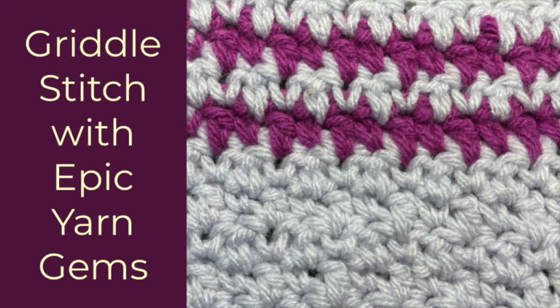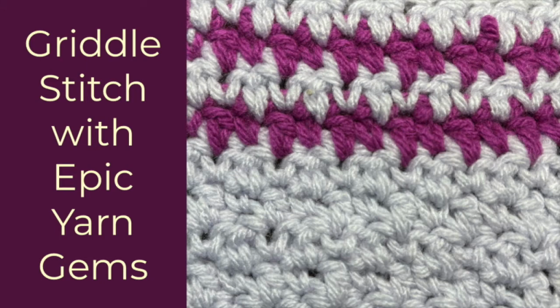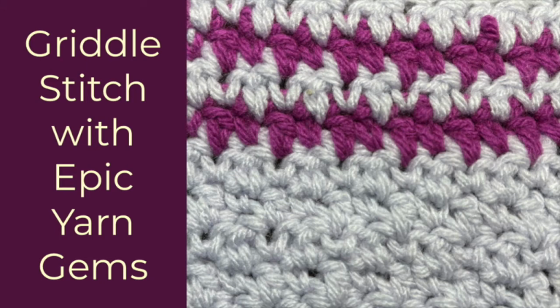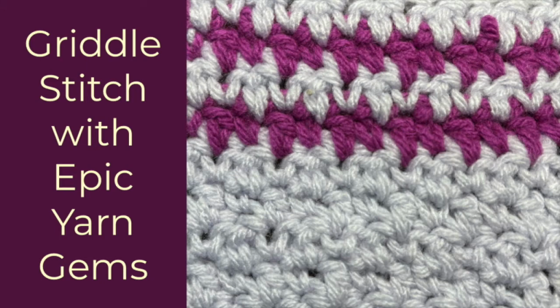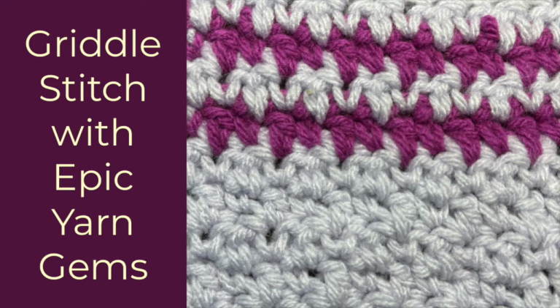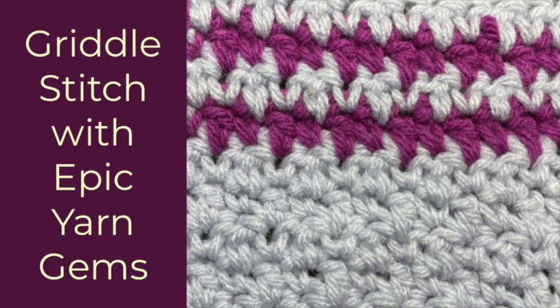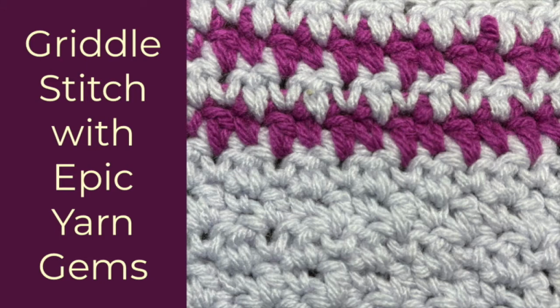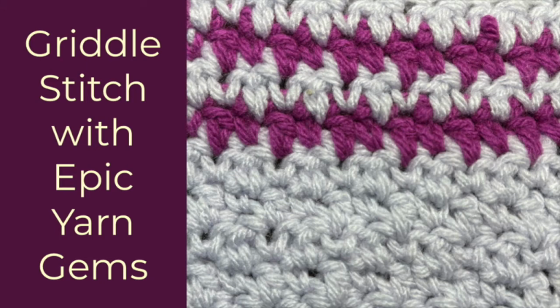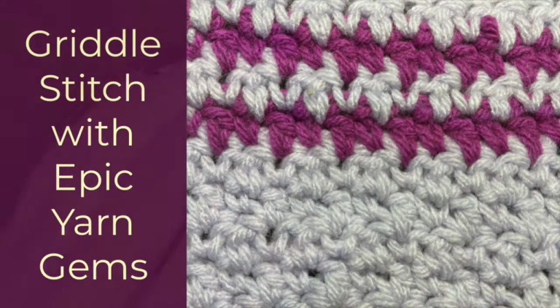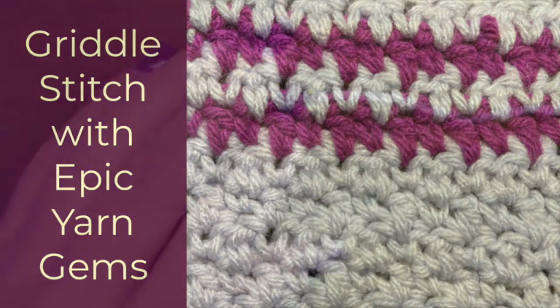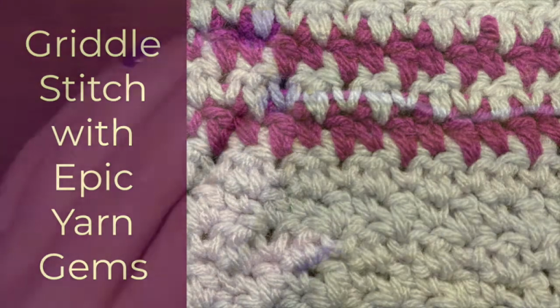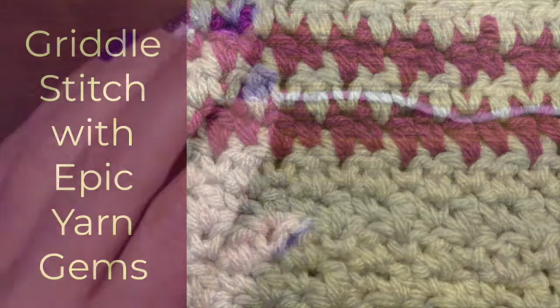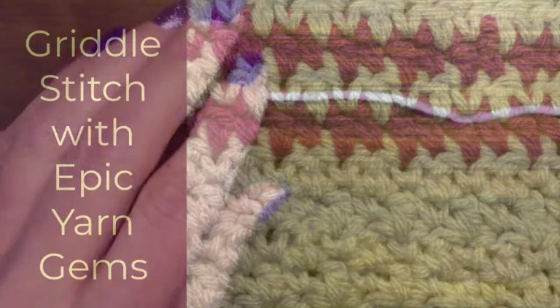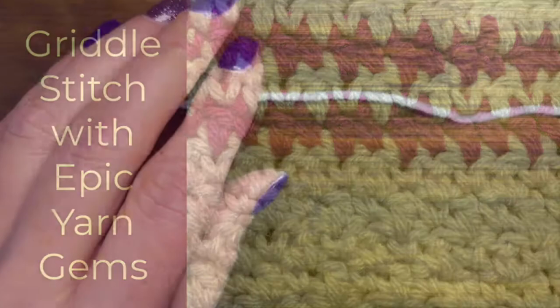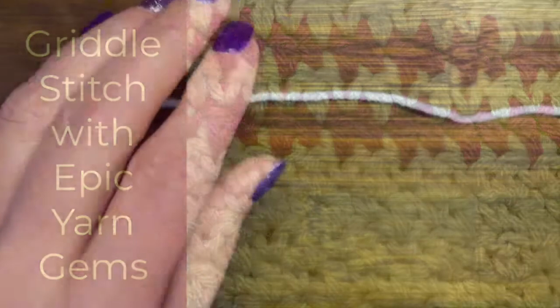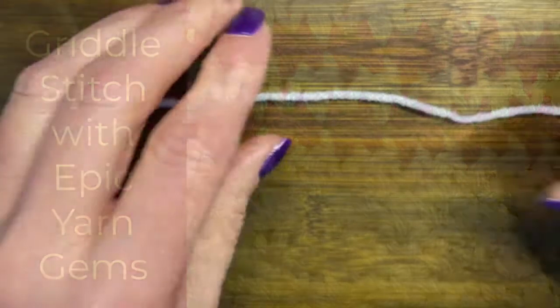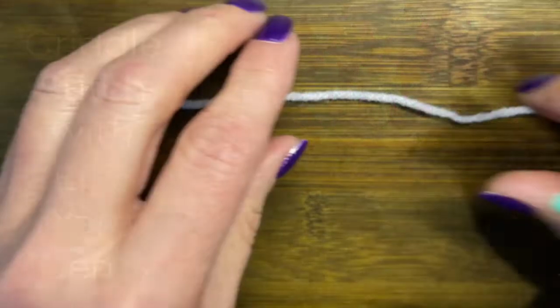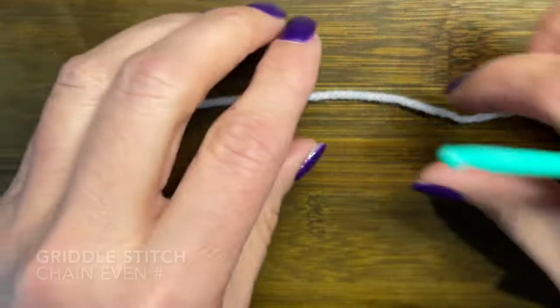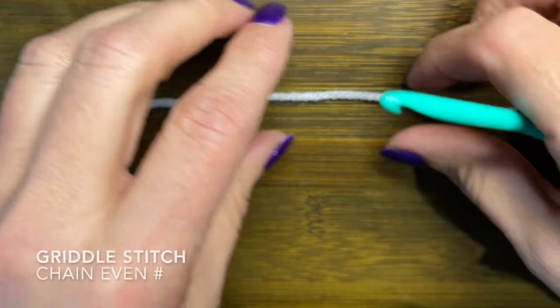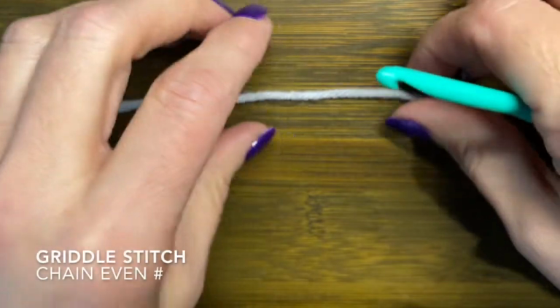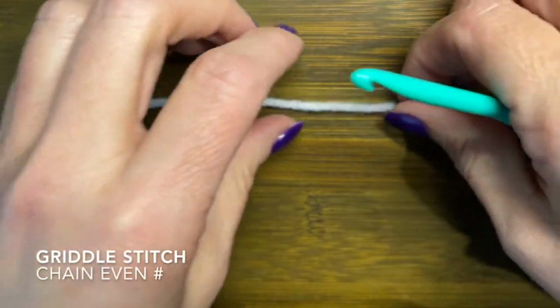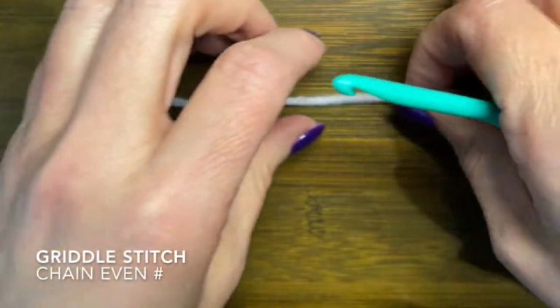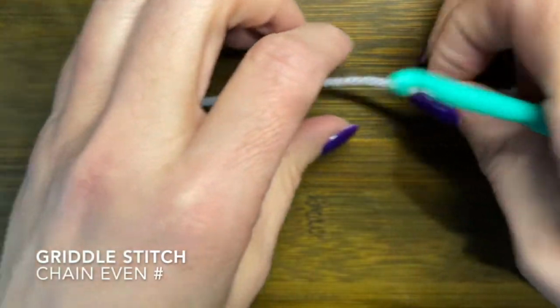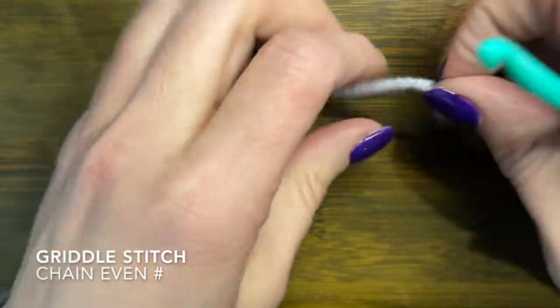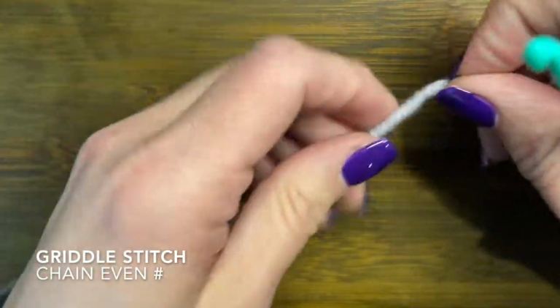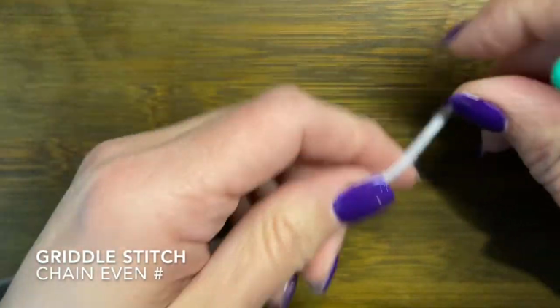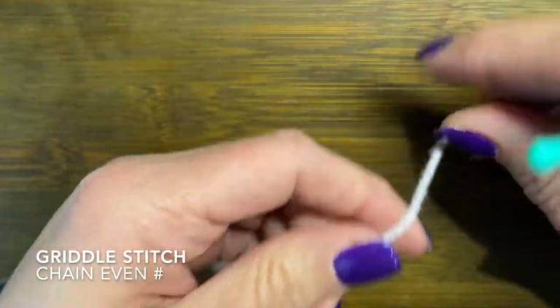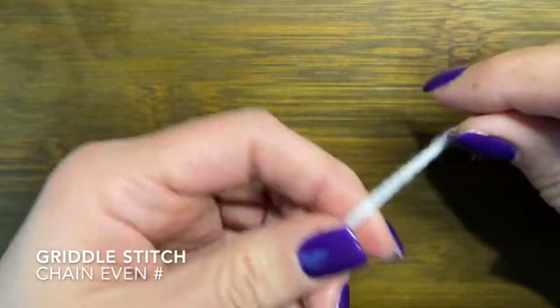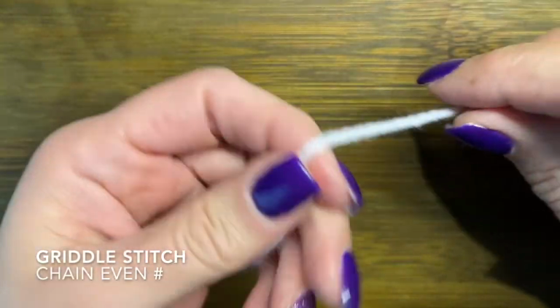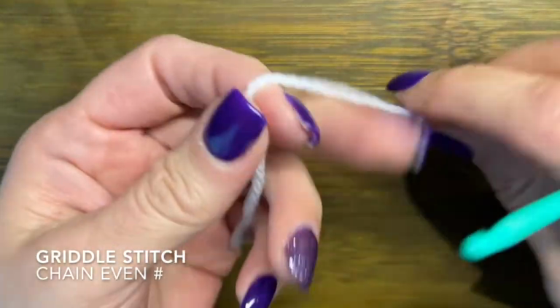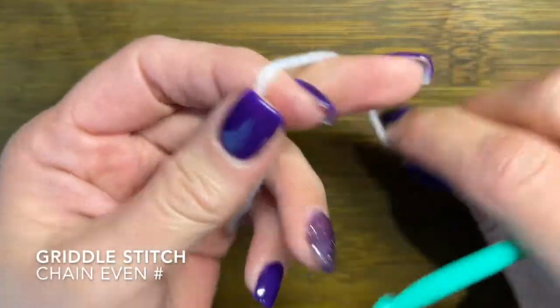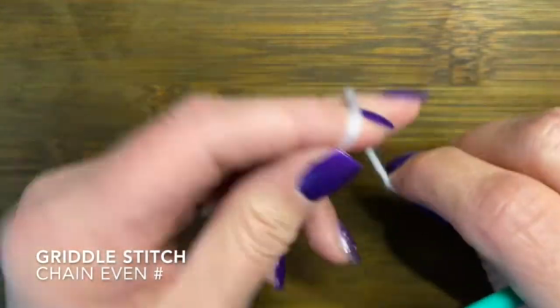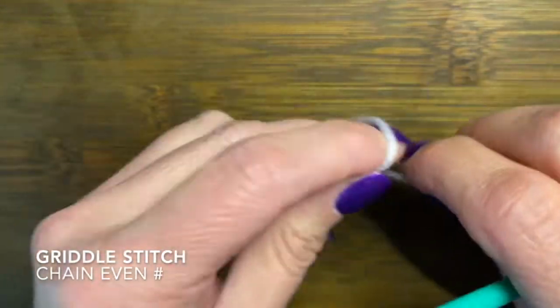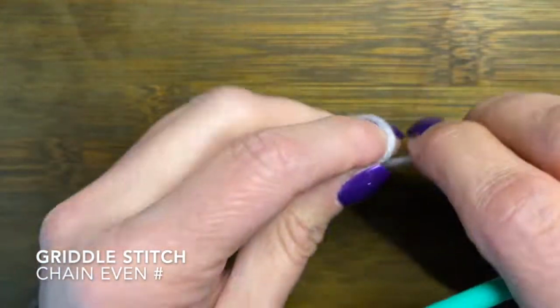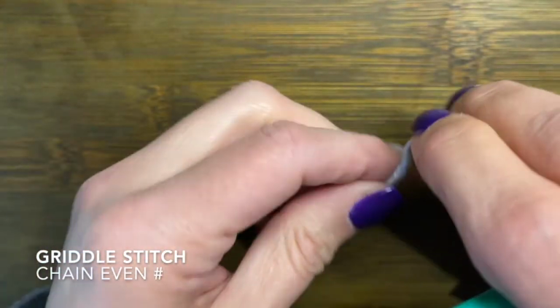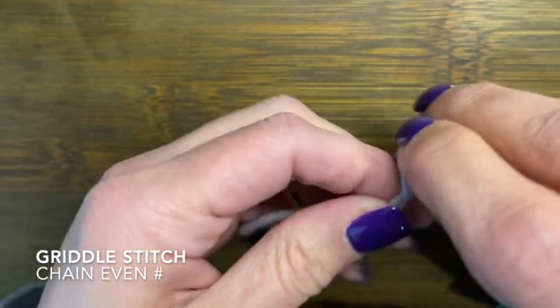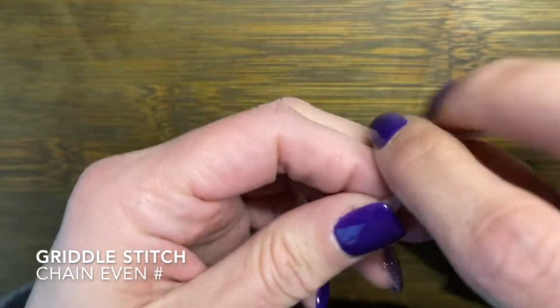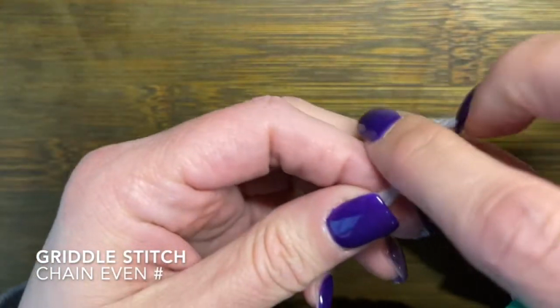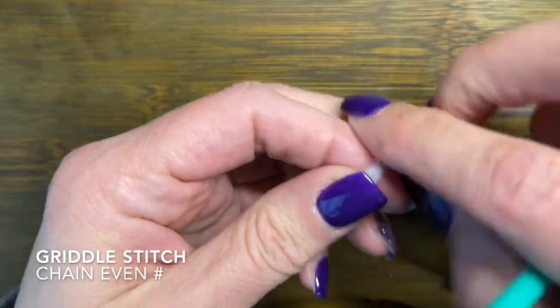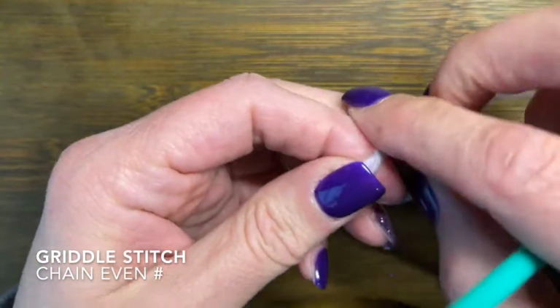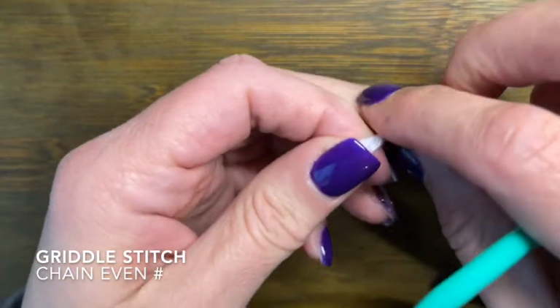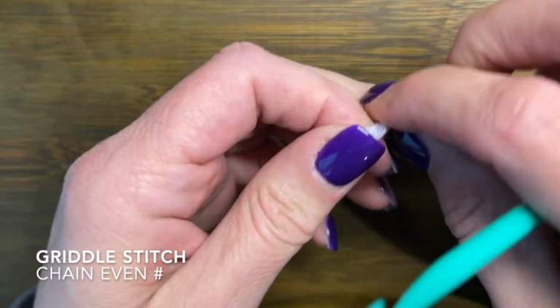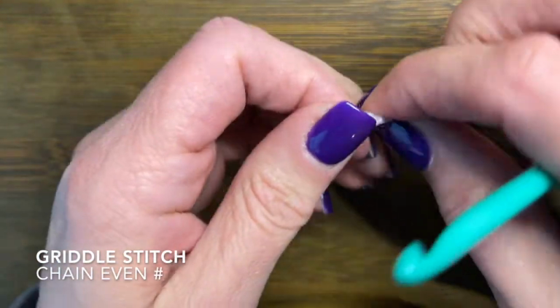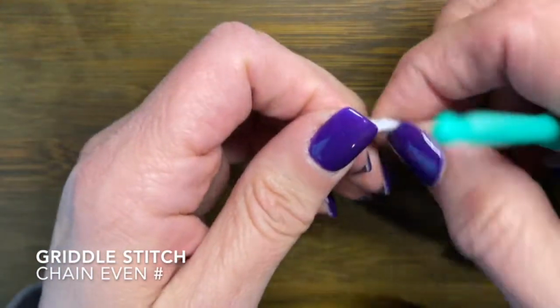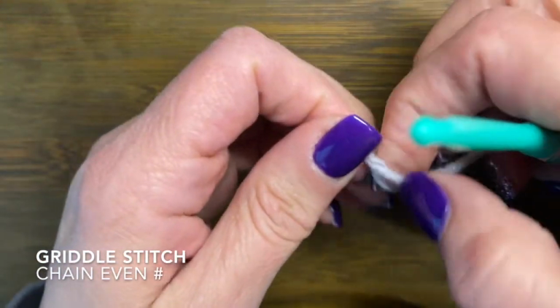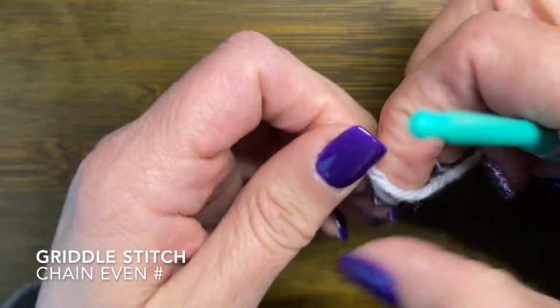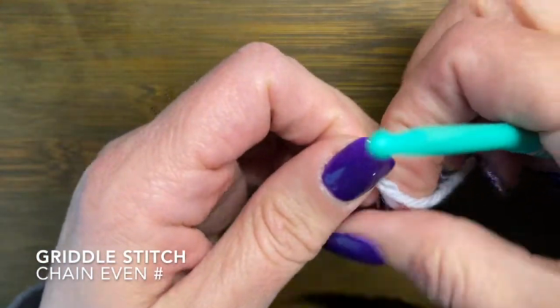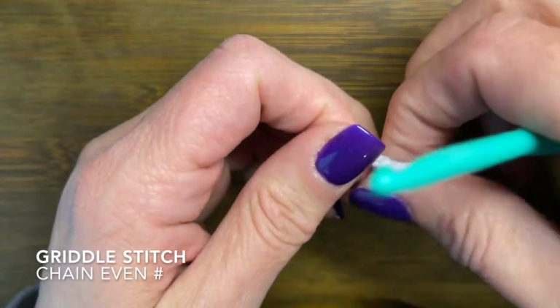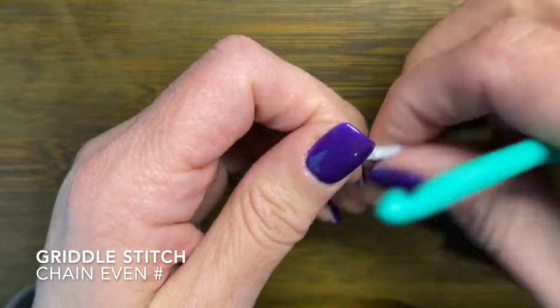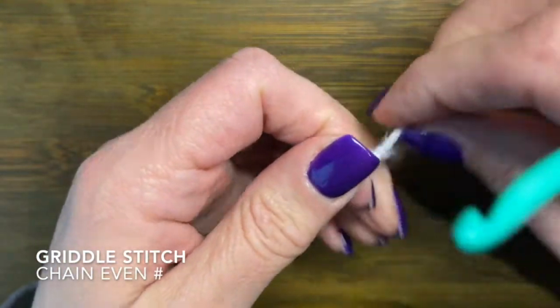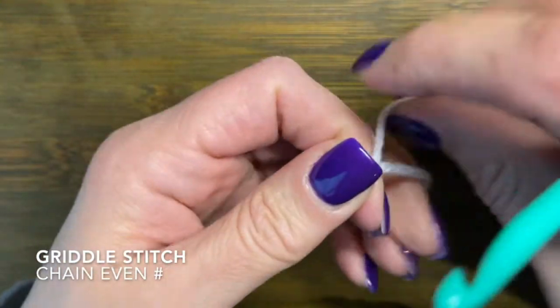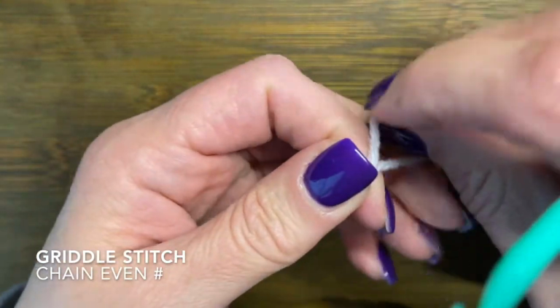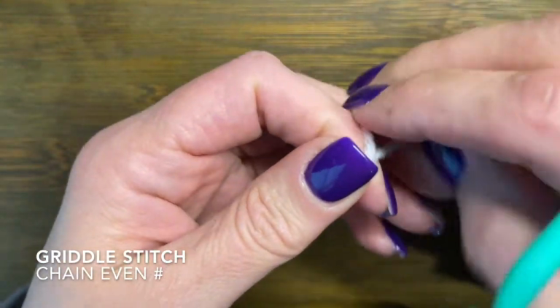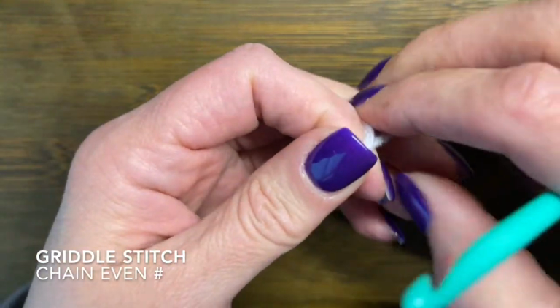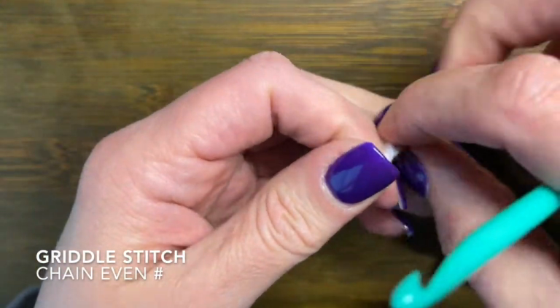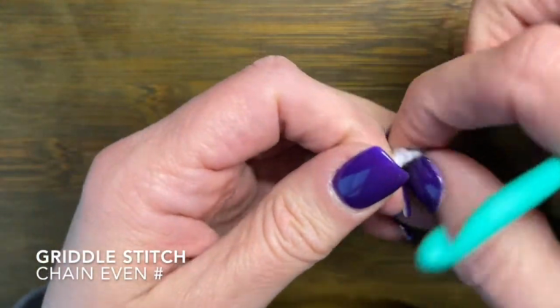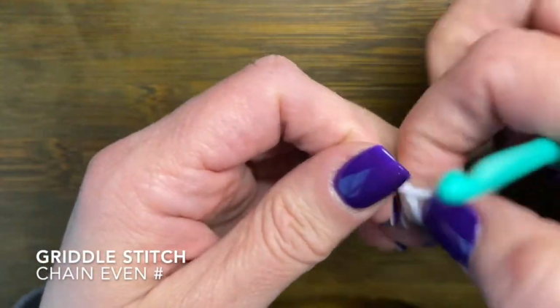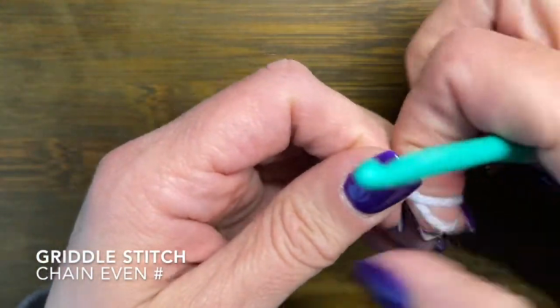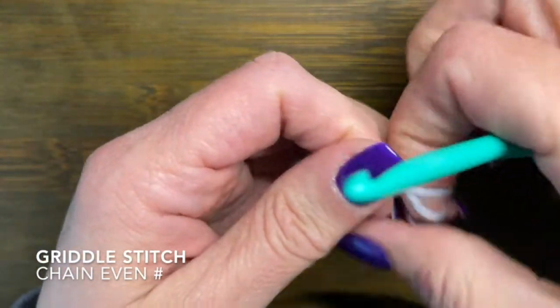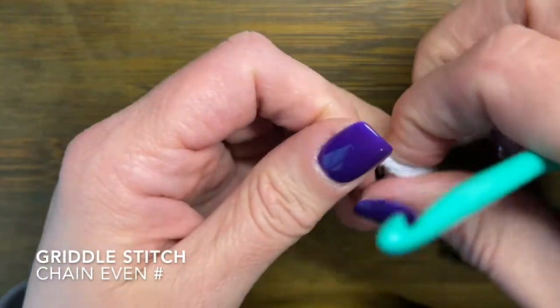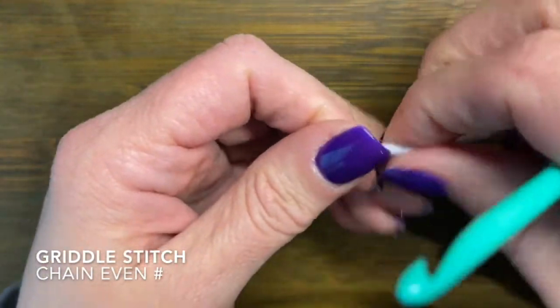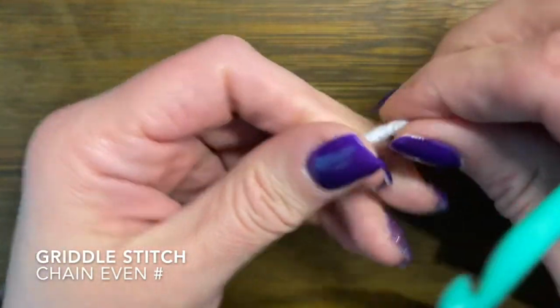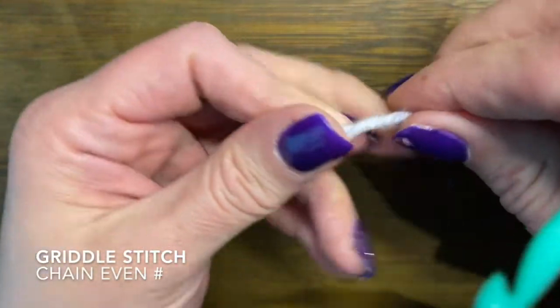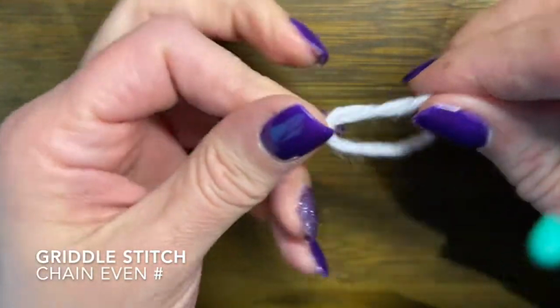This is a relatively simple pattern. You just need to know how to chain, do a single crochet, and double crochet.